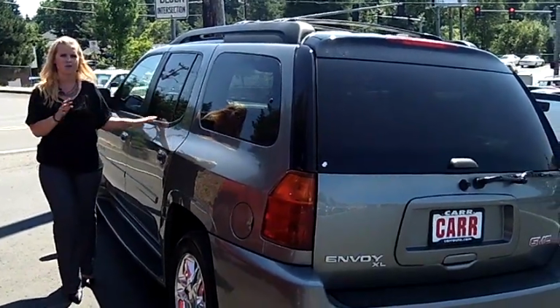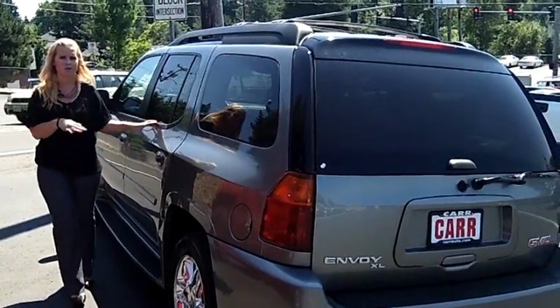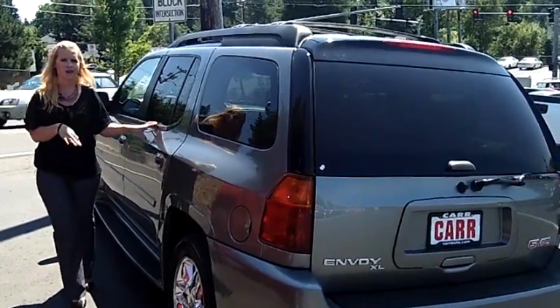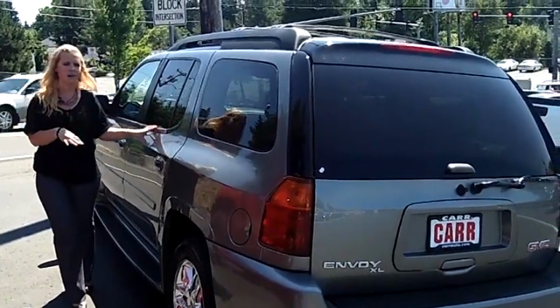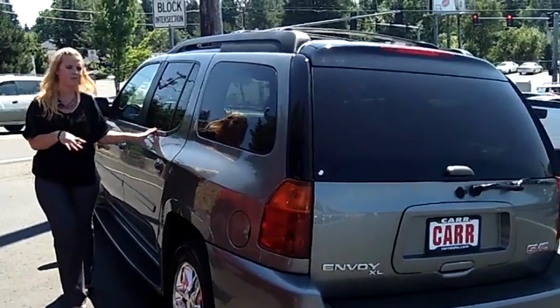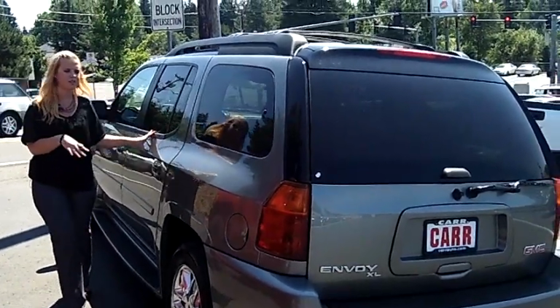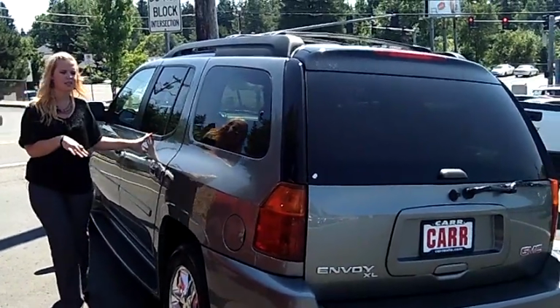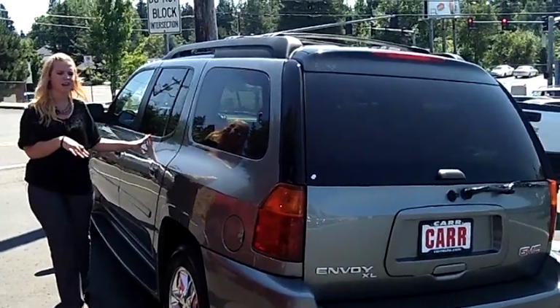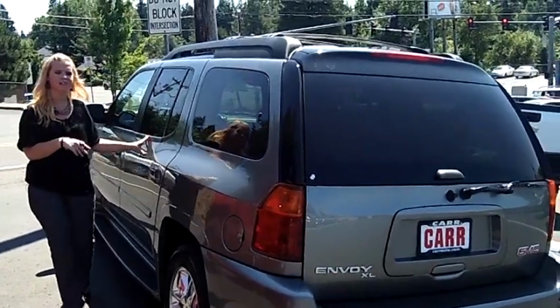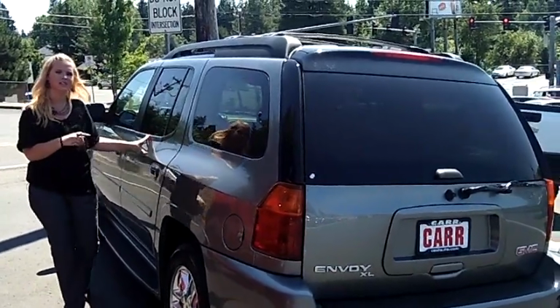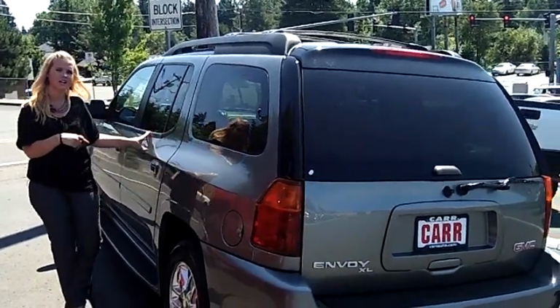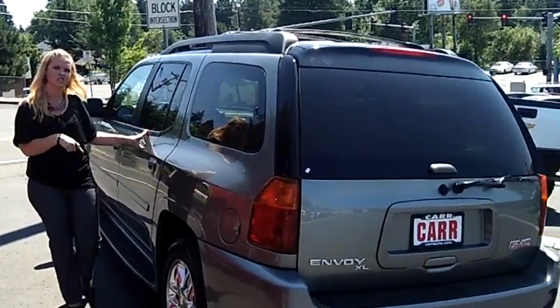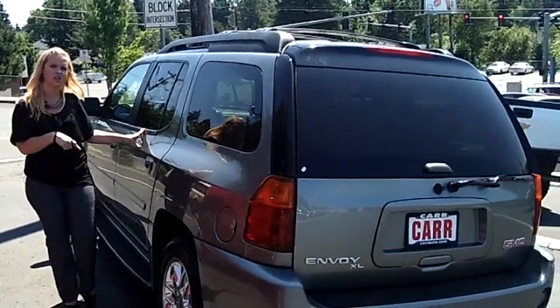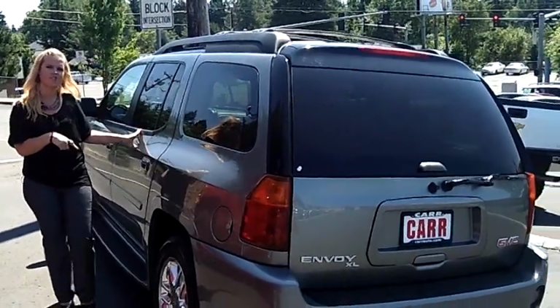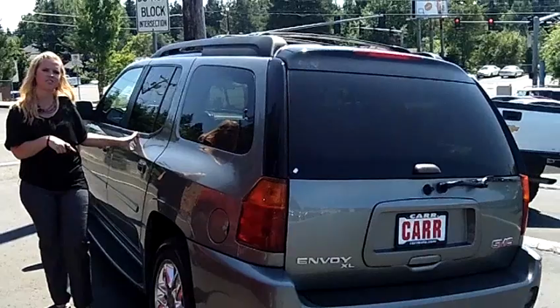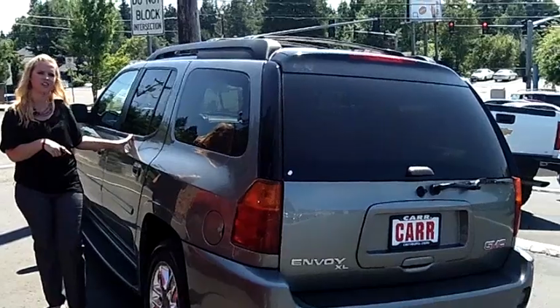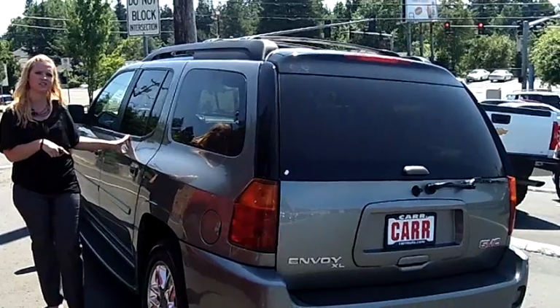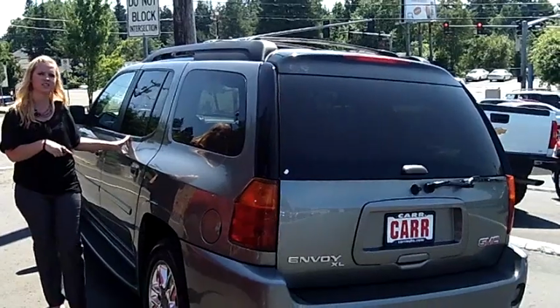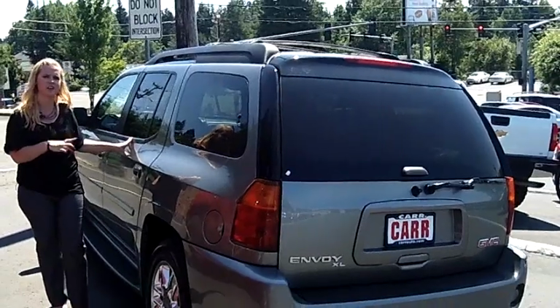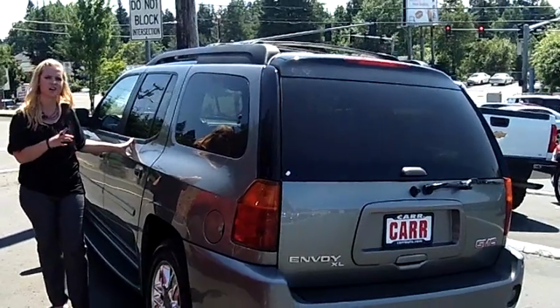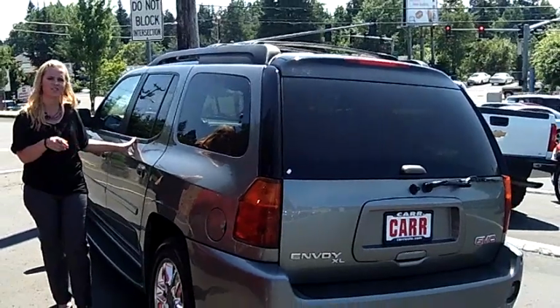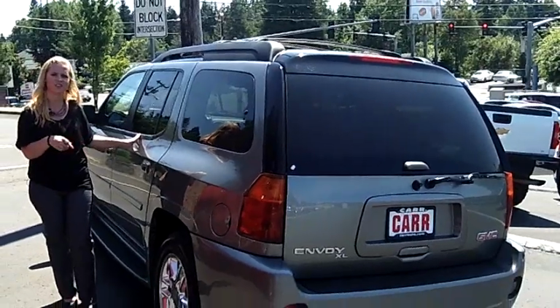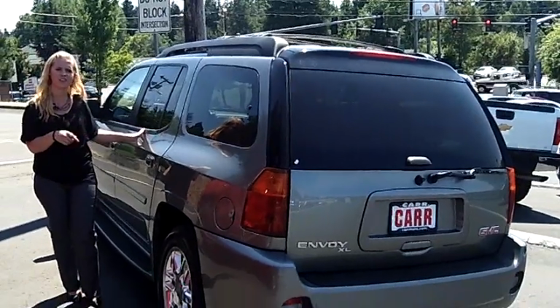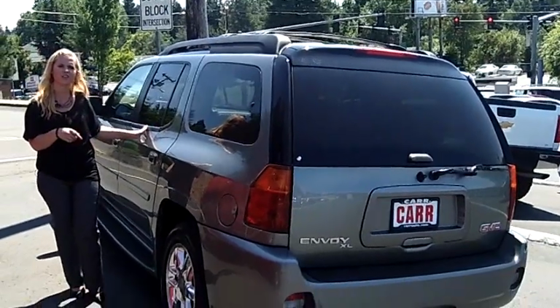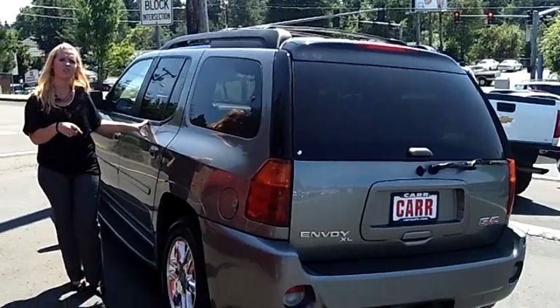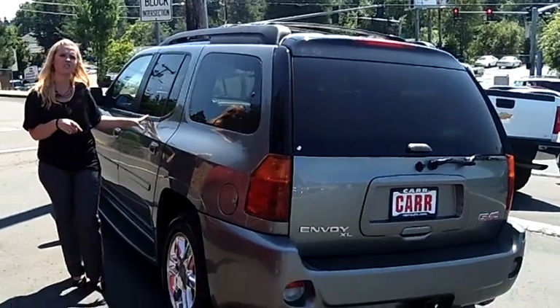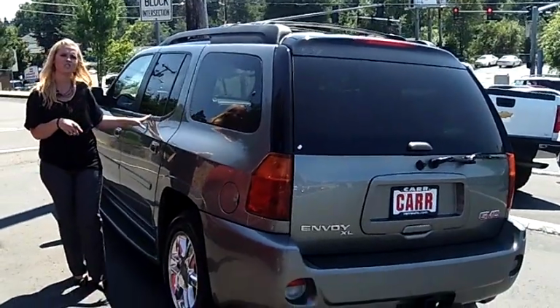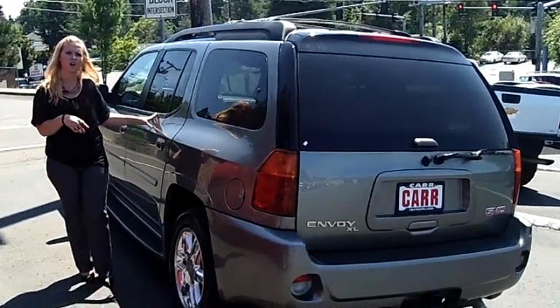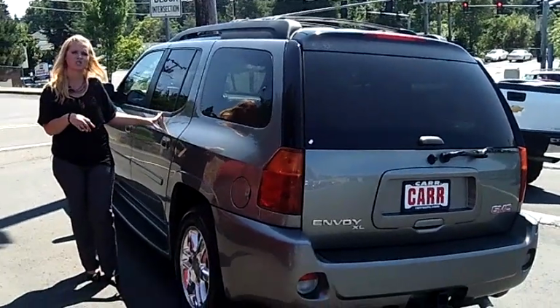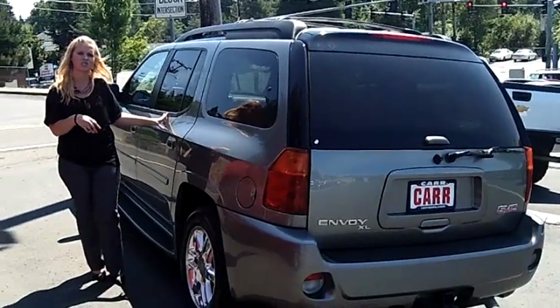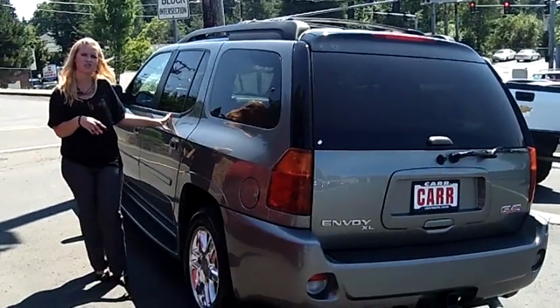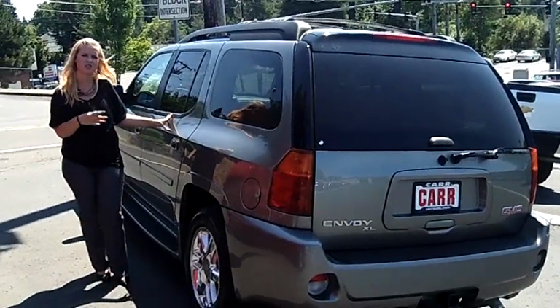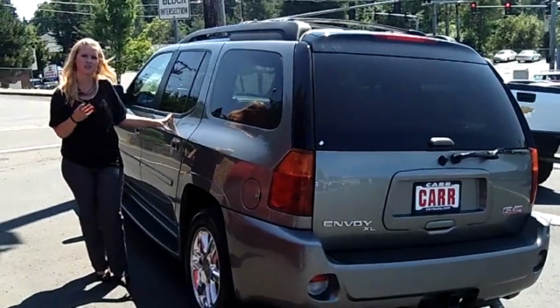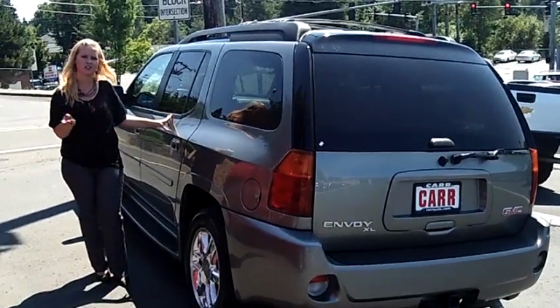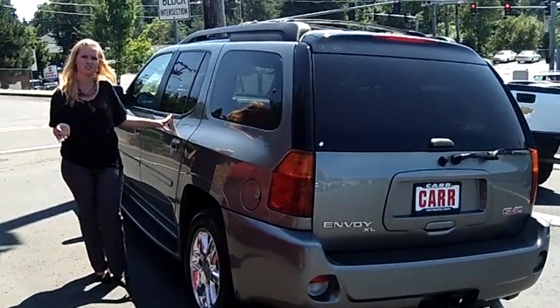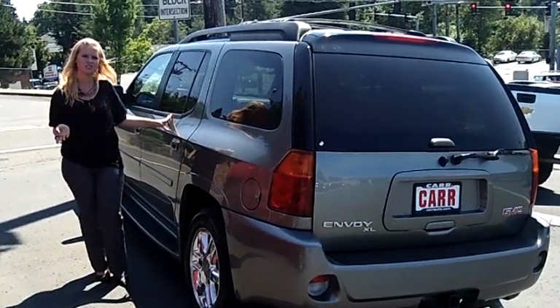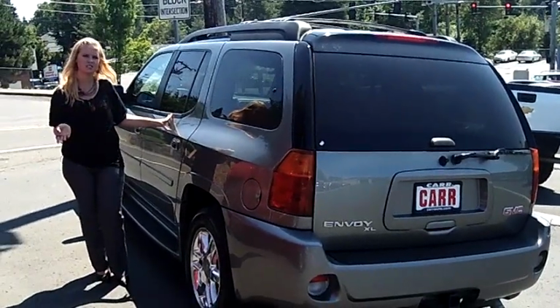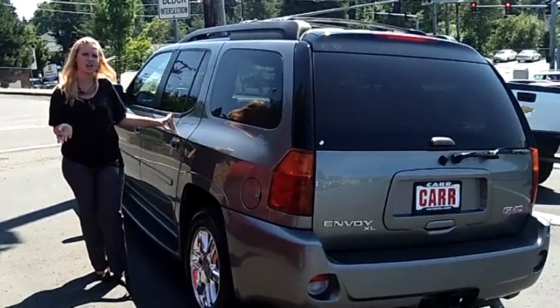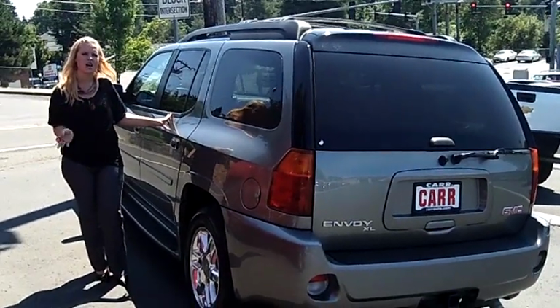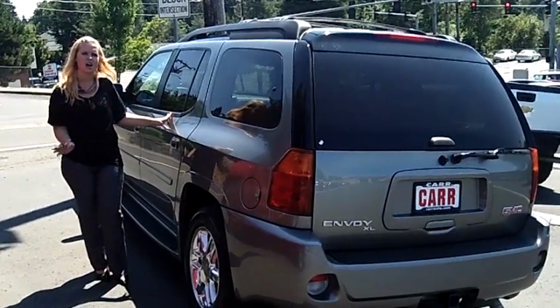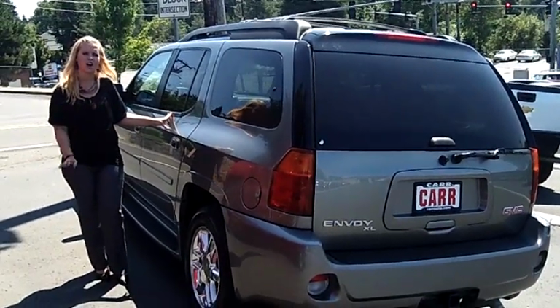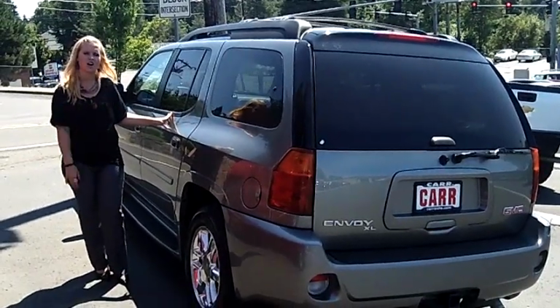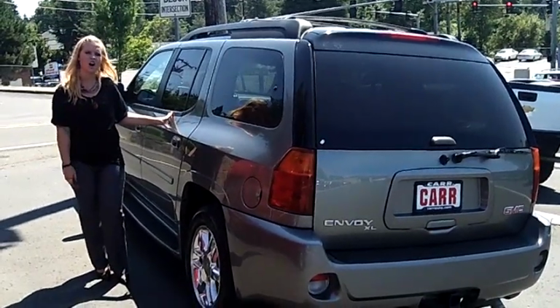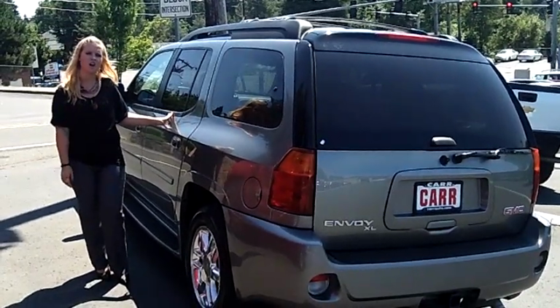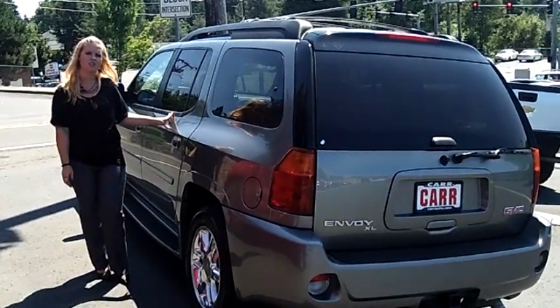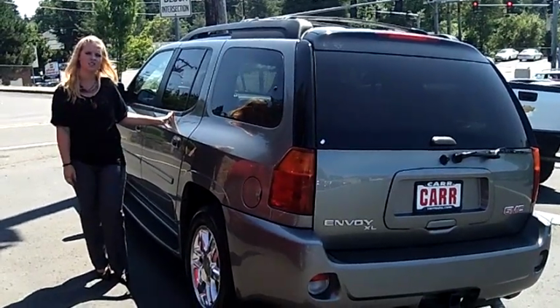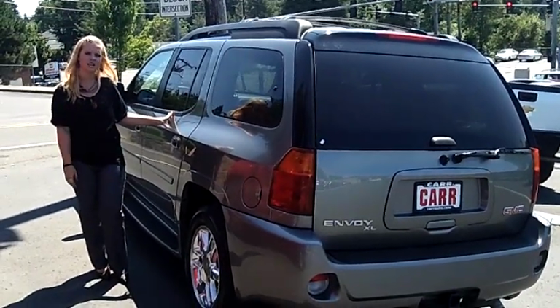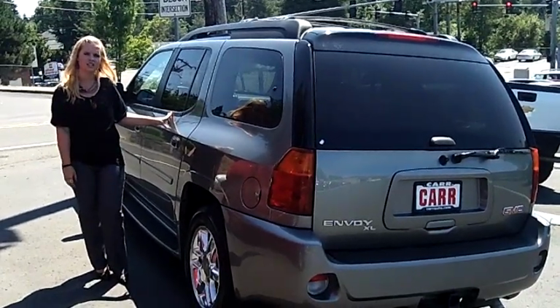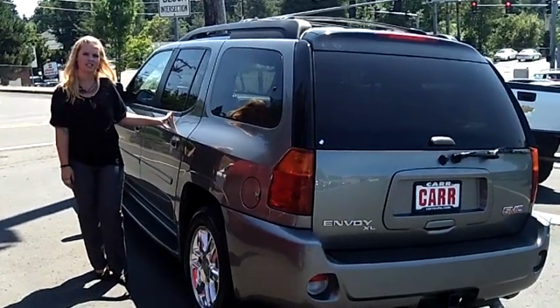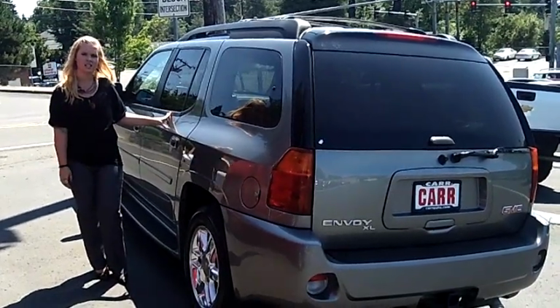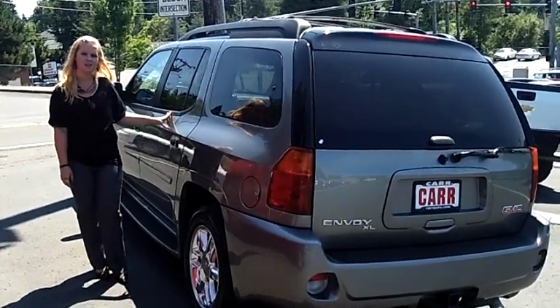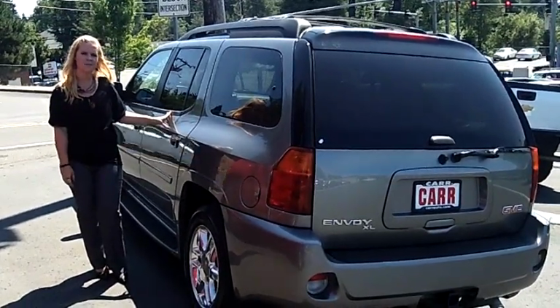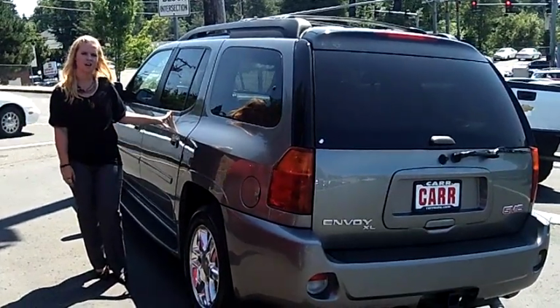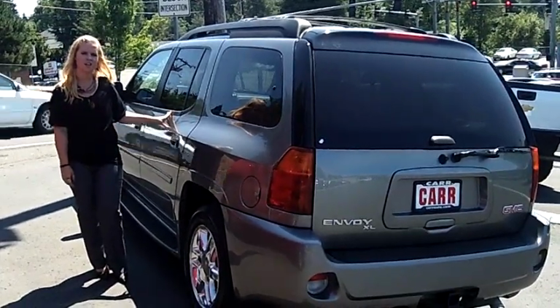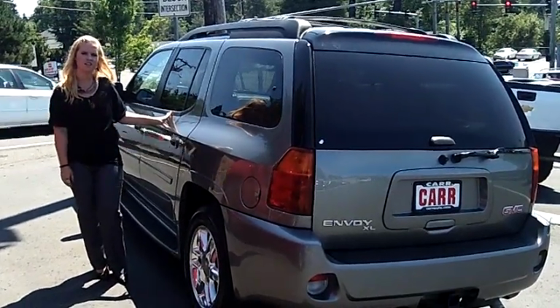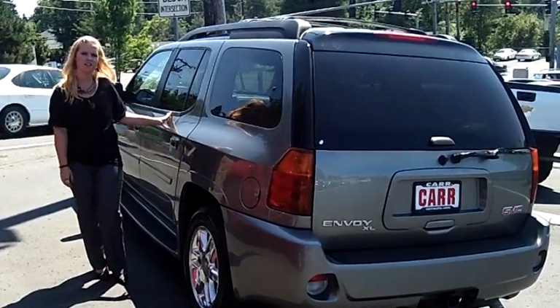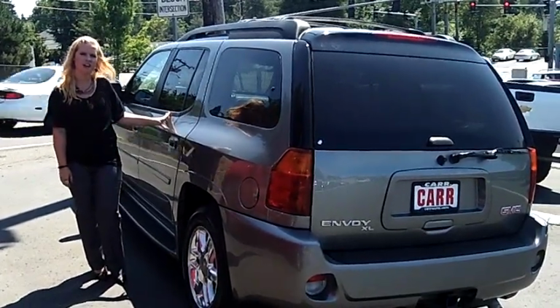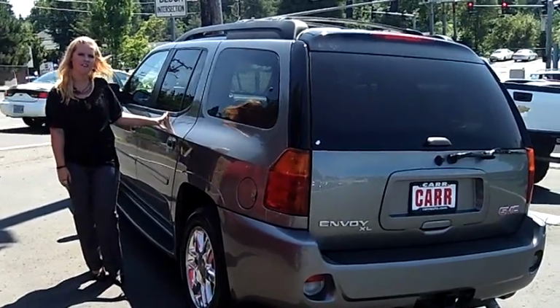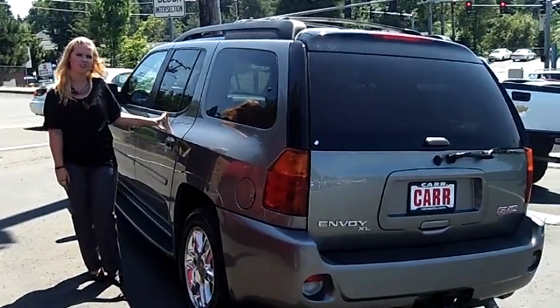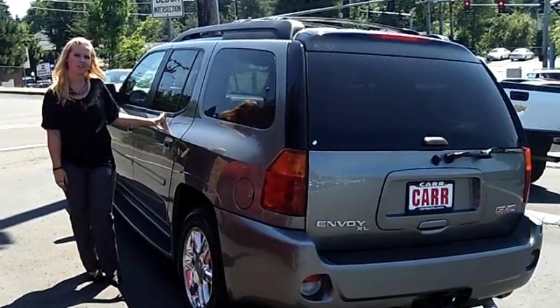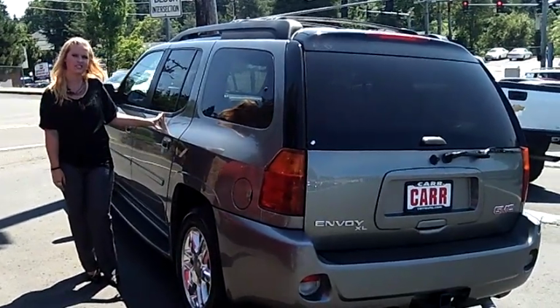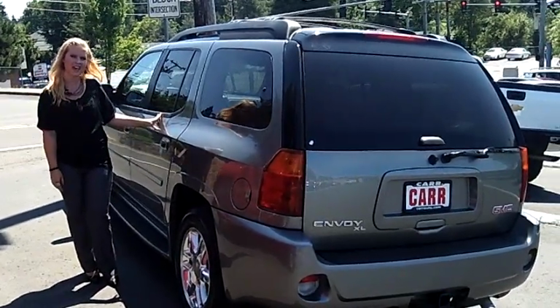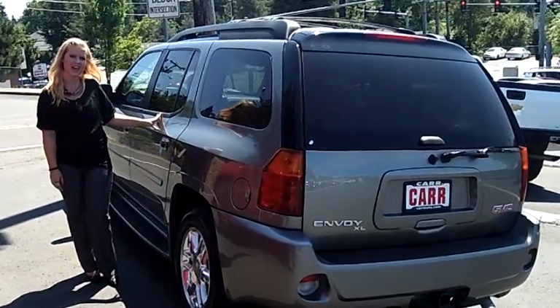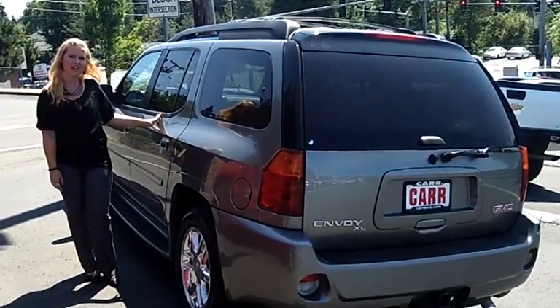You can come on down and test drive this and other vehicles. You can also give us a call or send us an email. Have a great day.